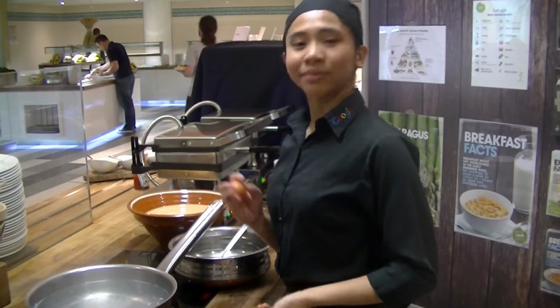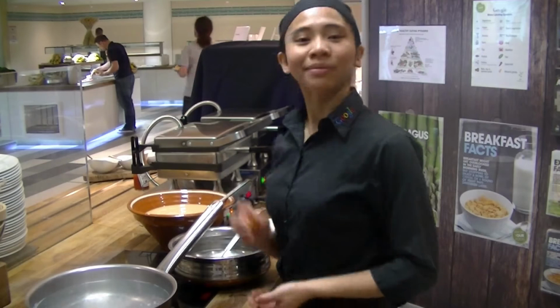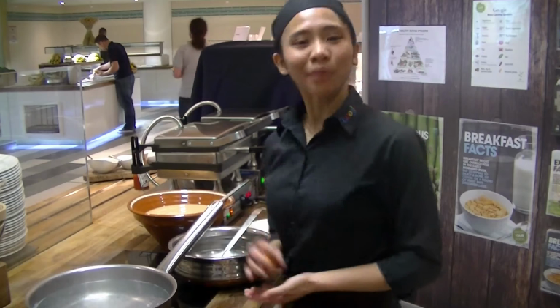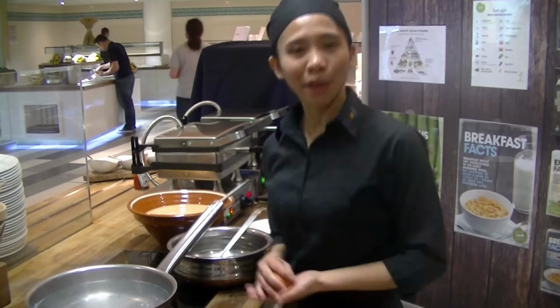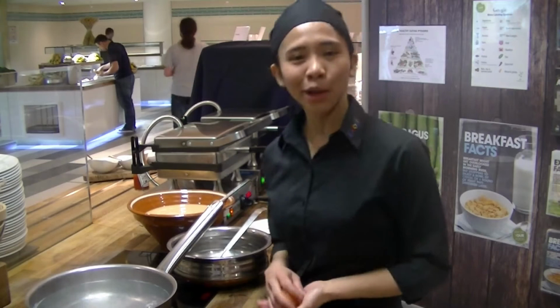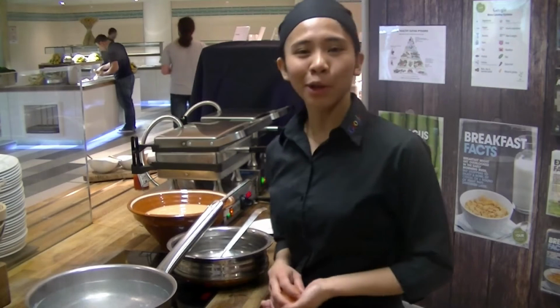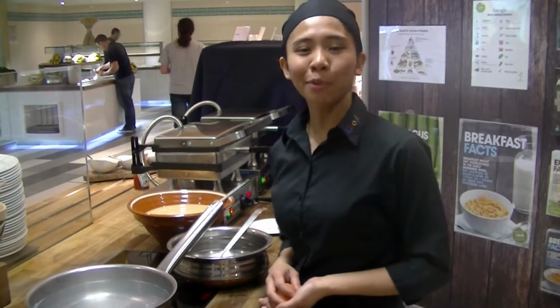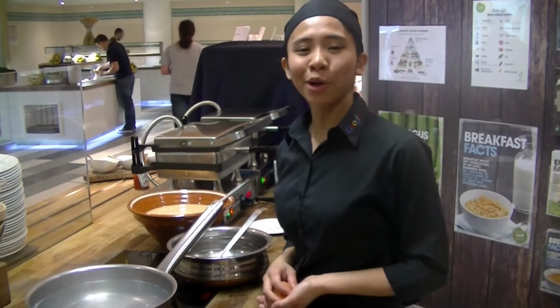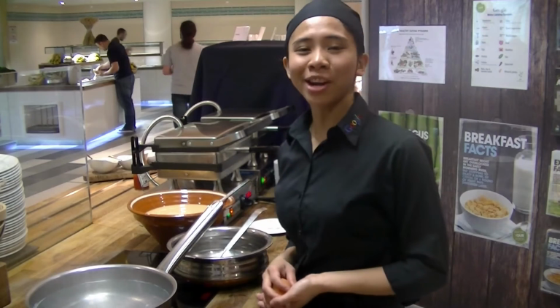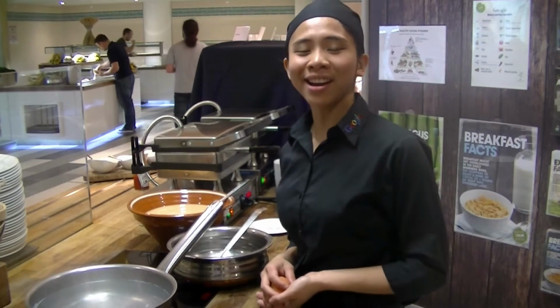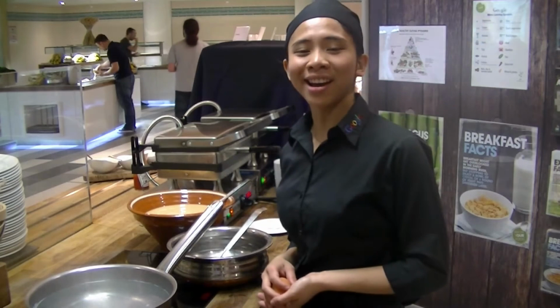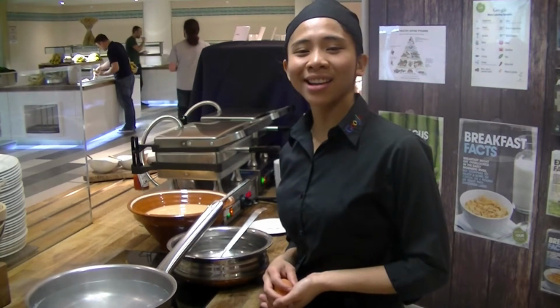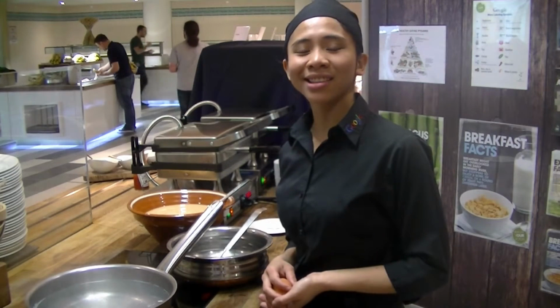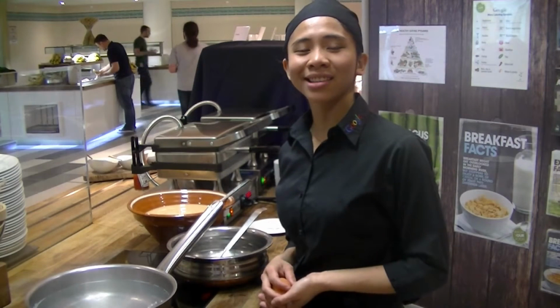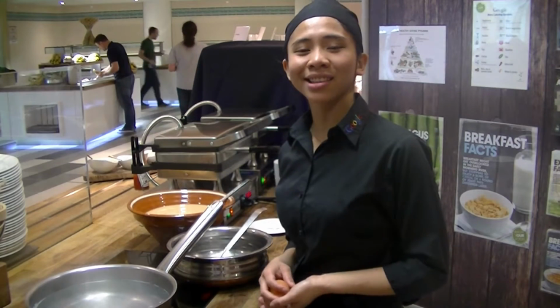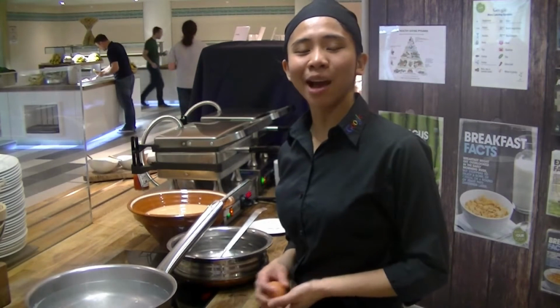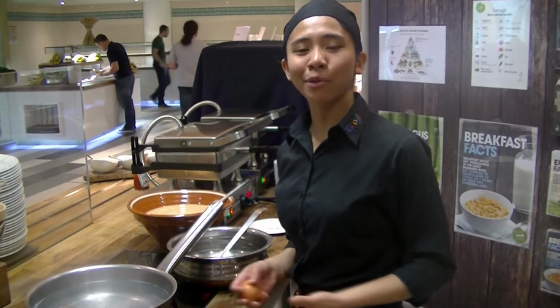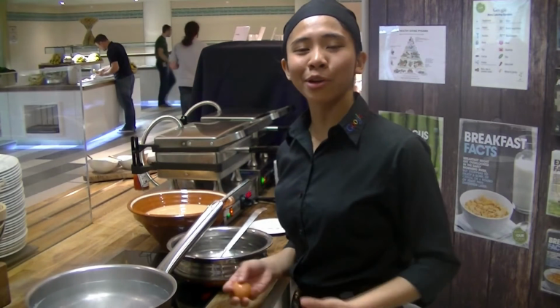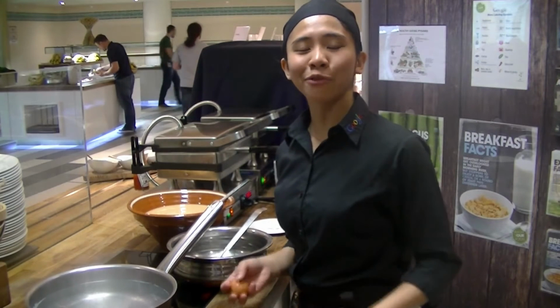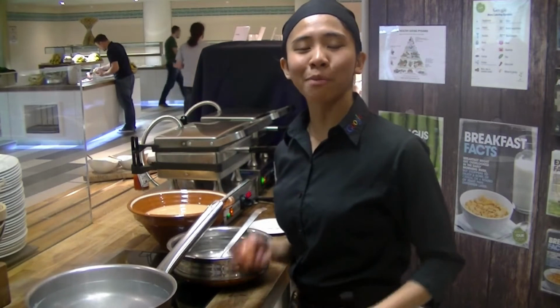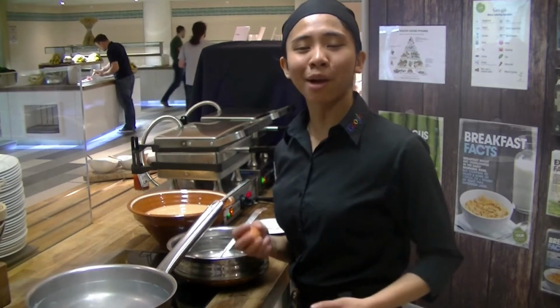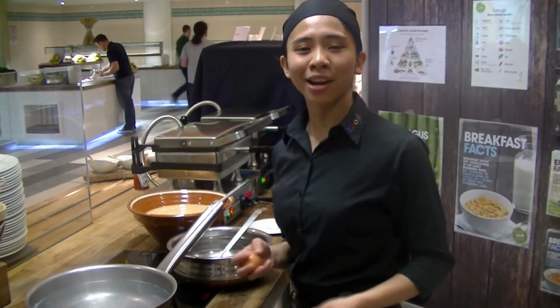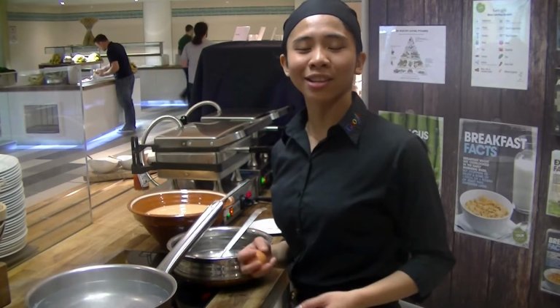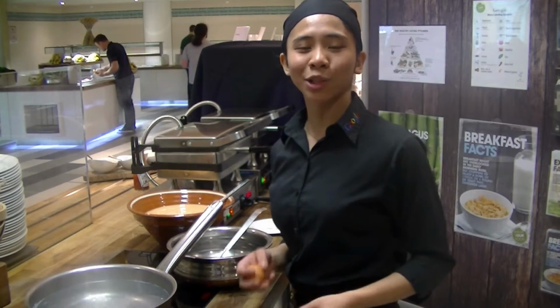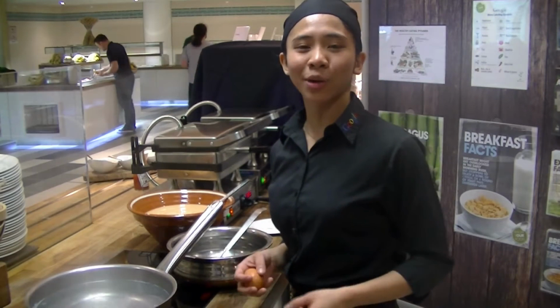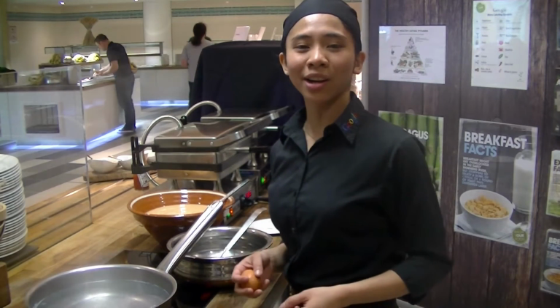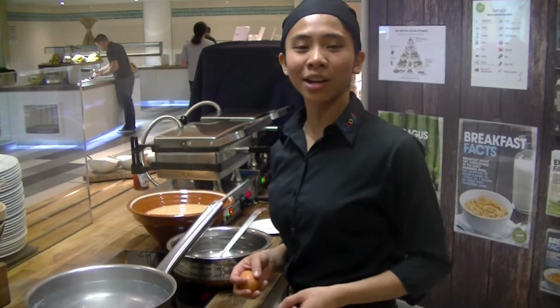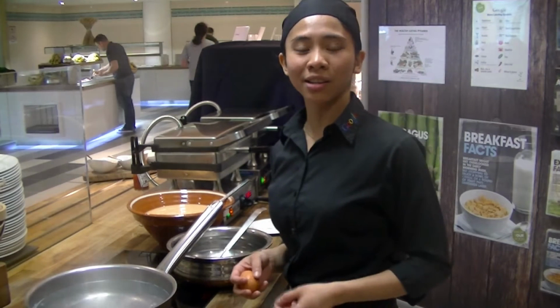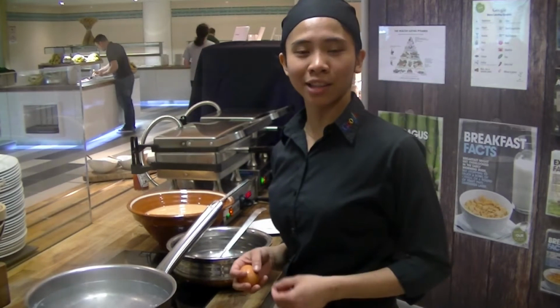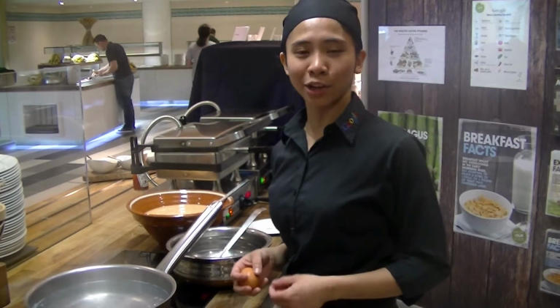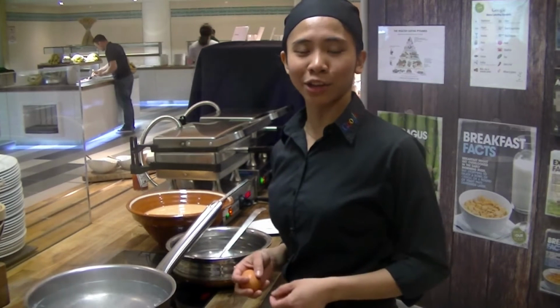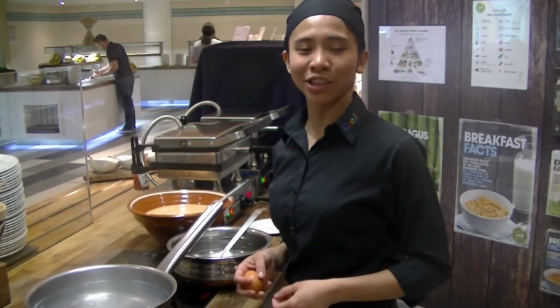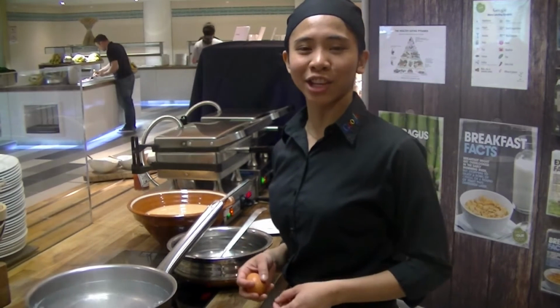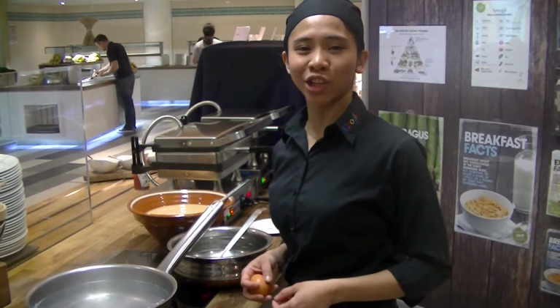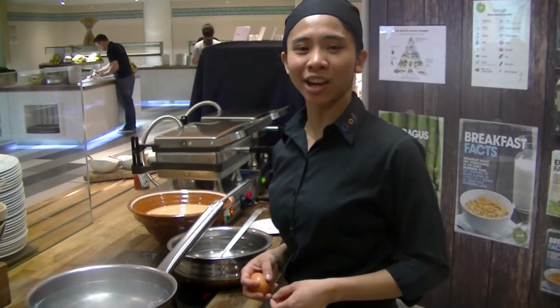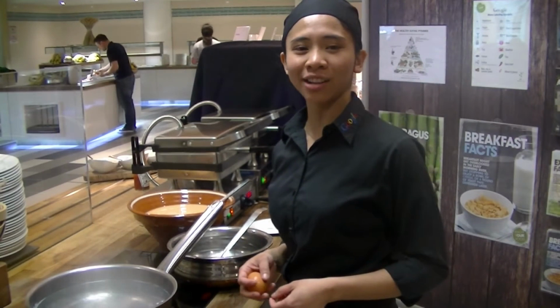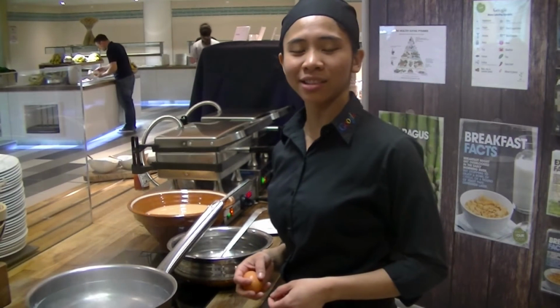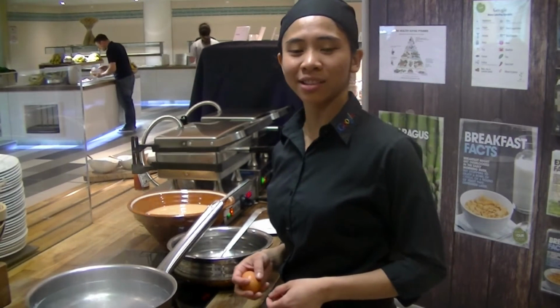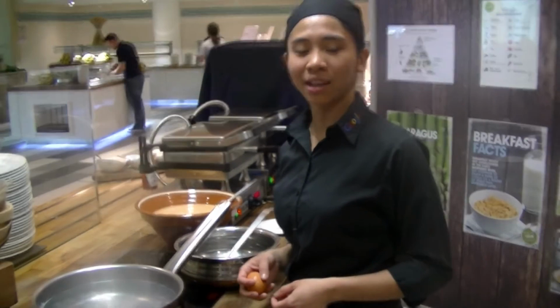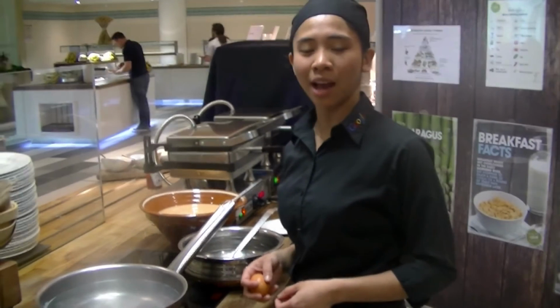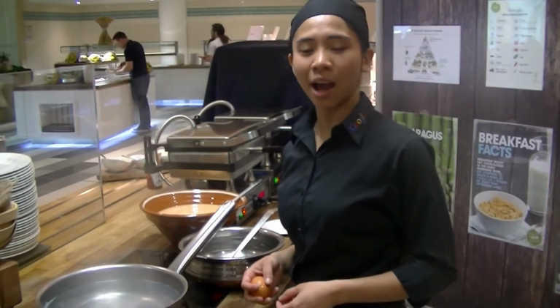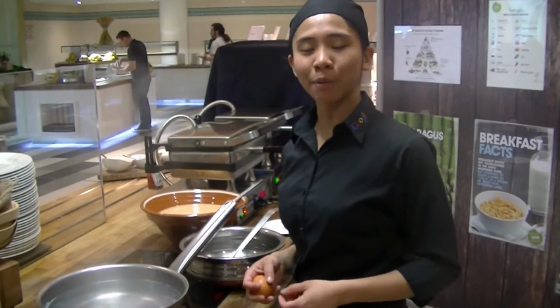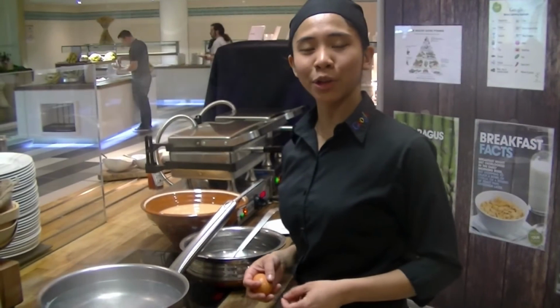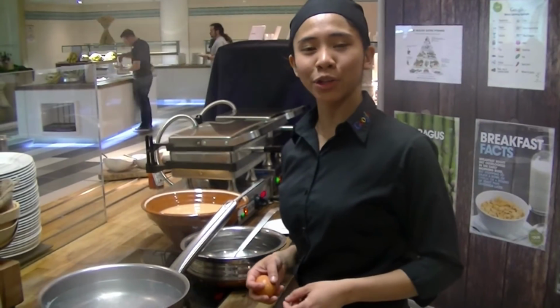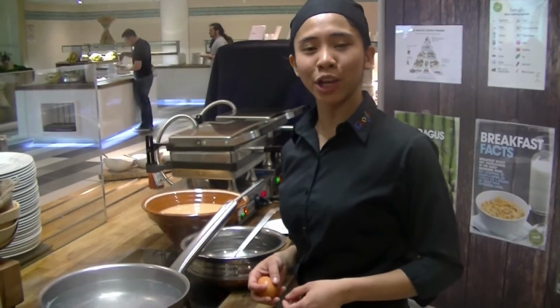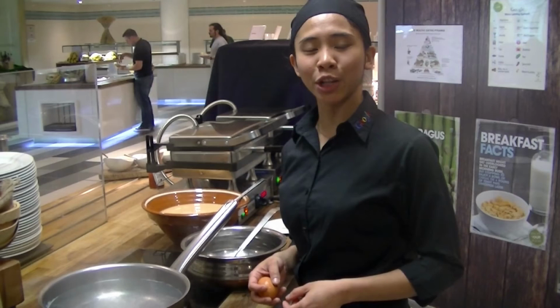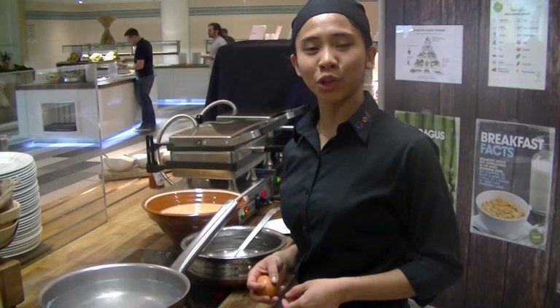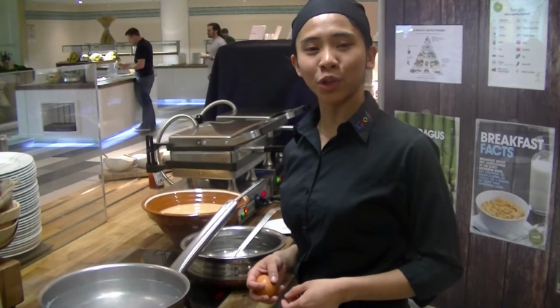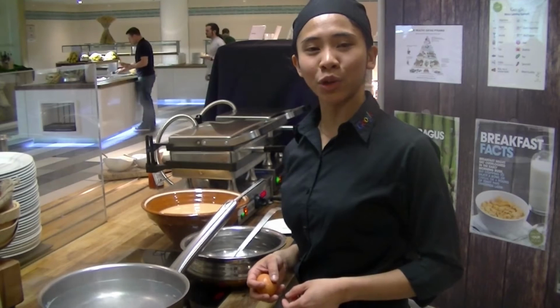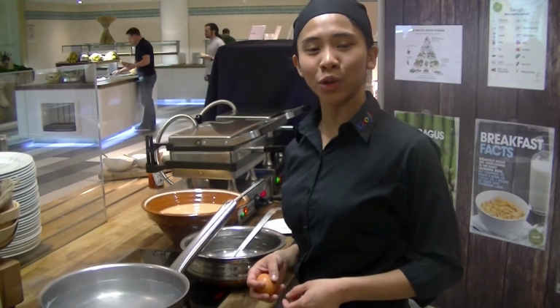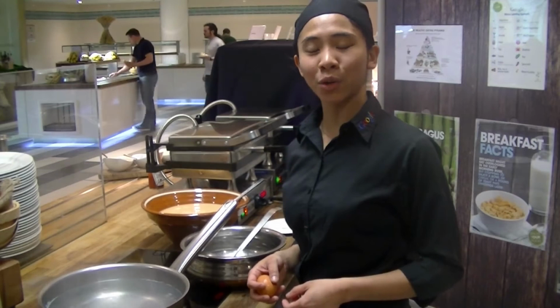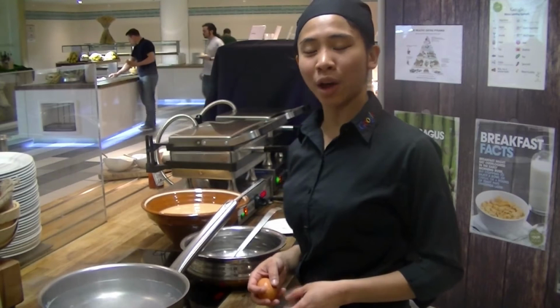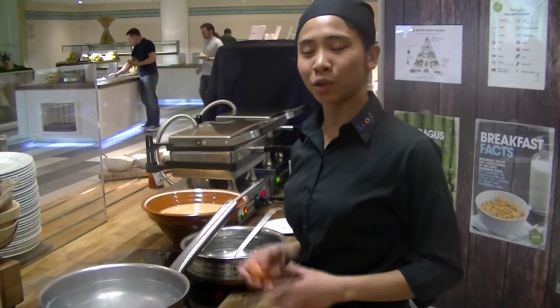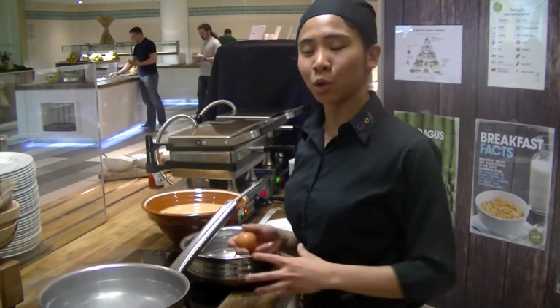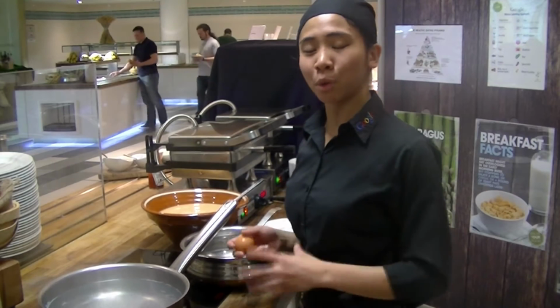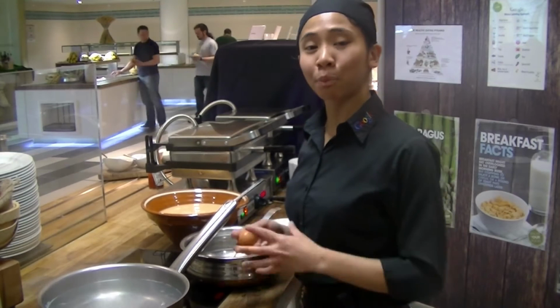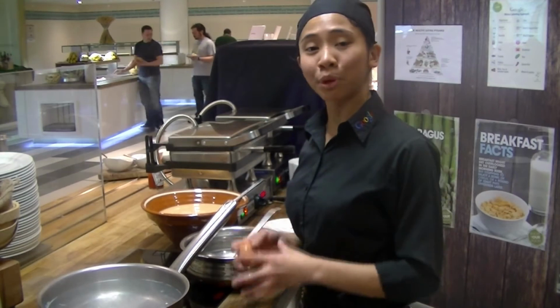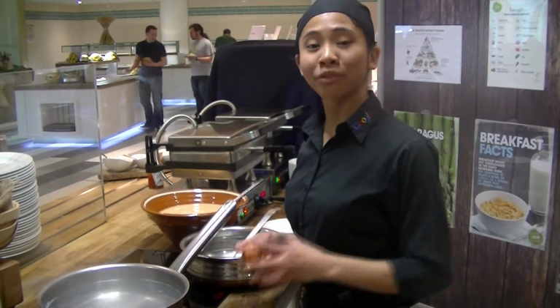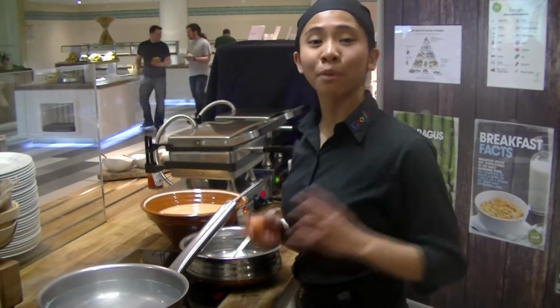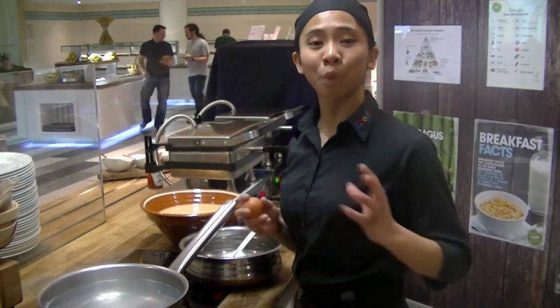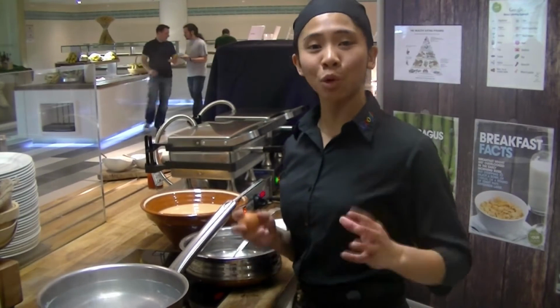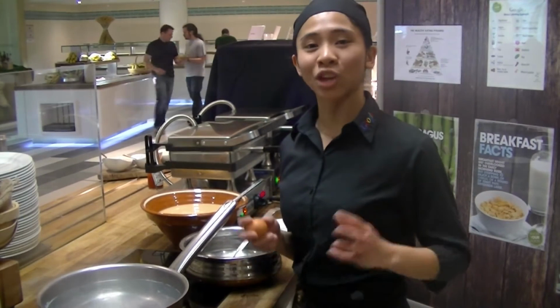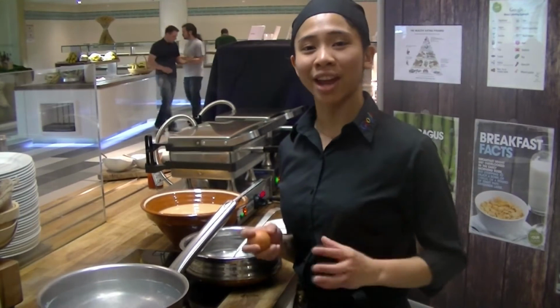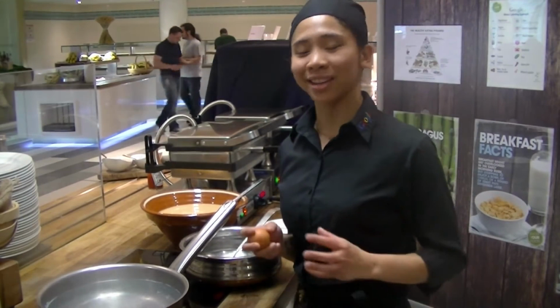Good morning, guys. I'm Marie from Market Square Central. I'm here today to show you how to do a perfect poached egg.